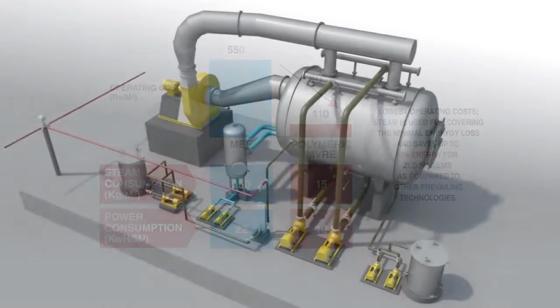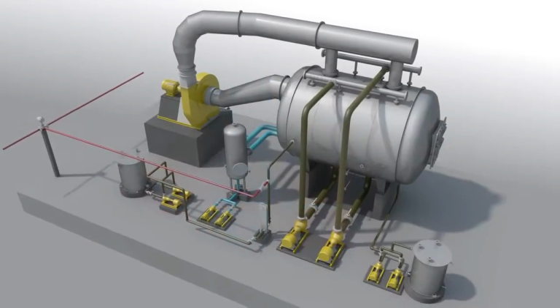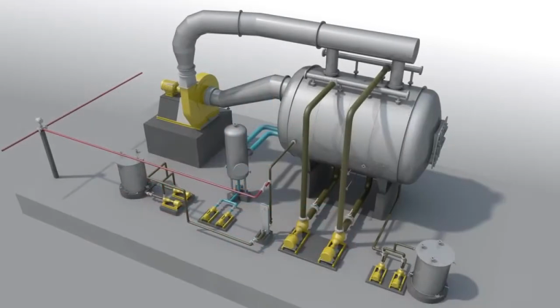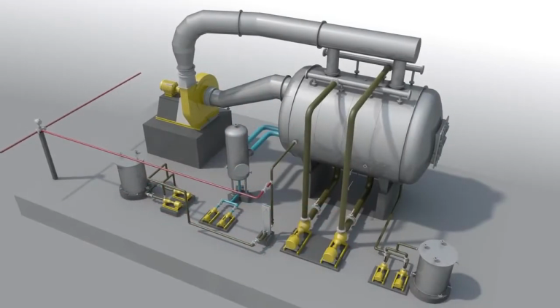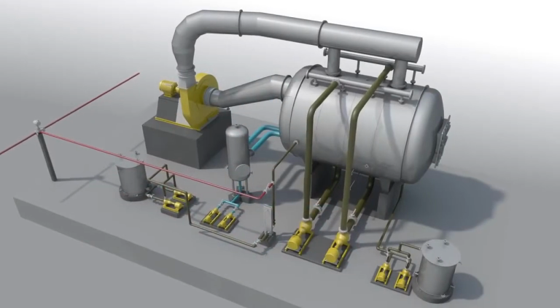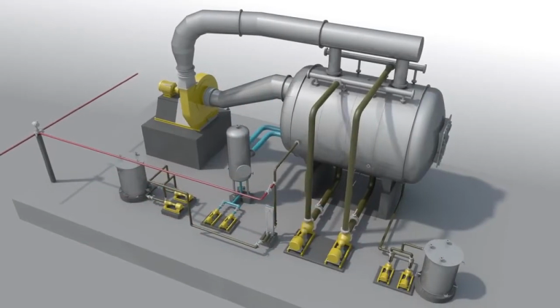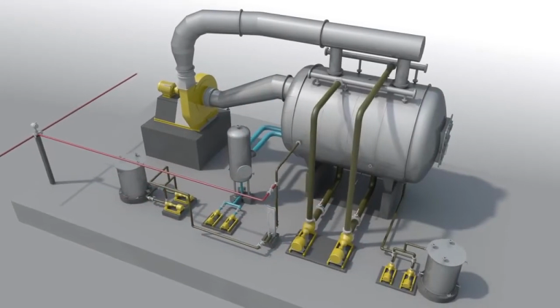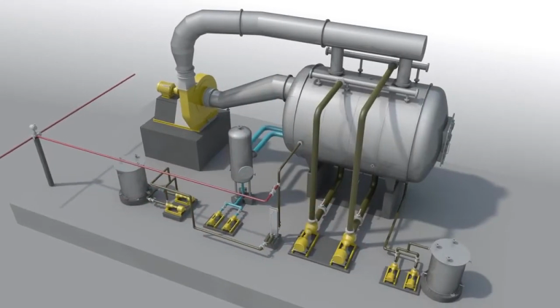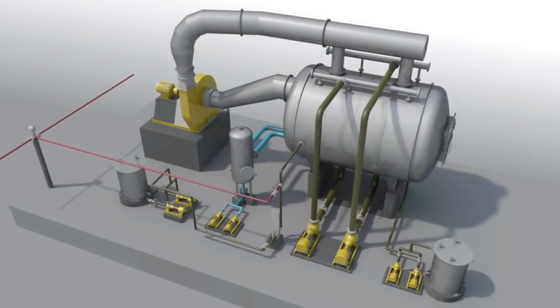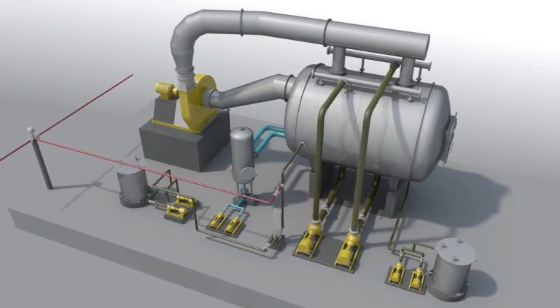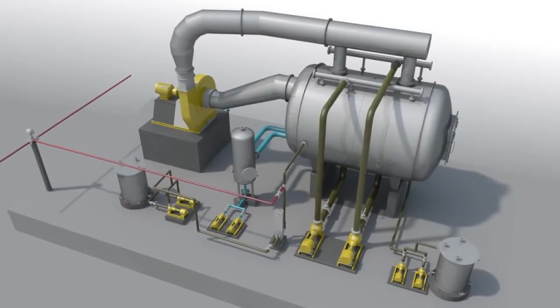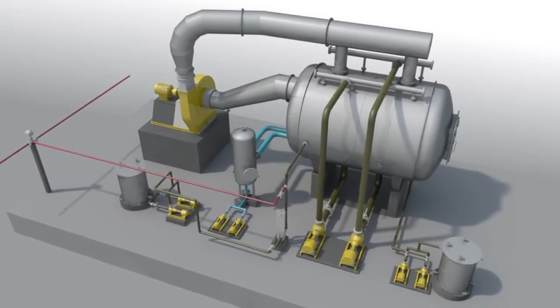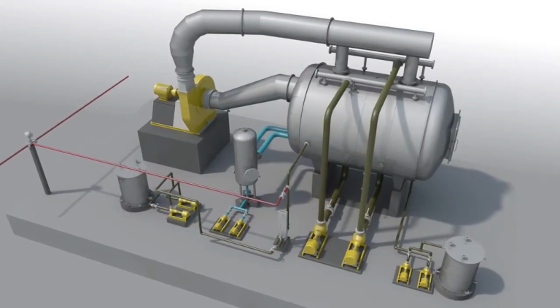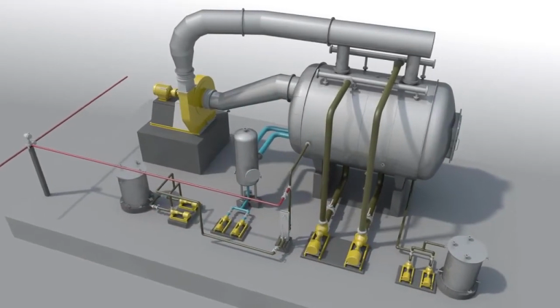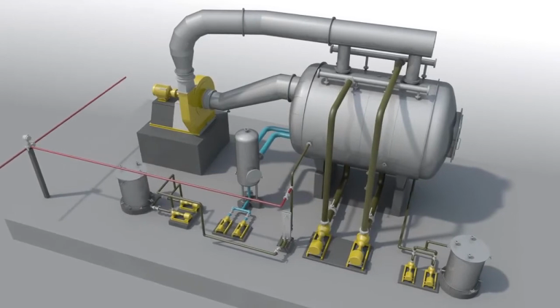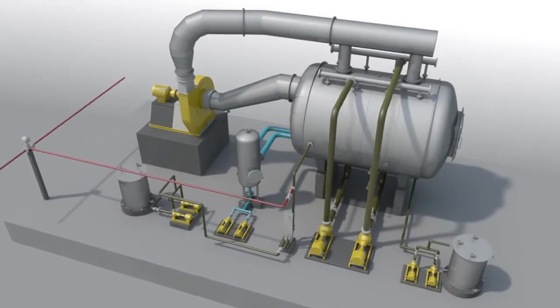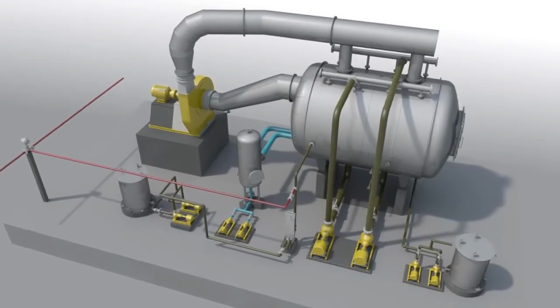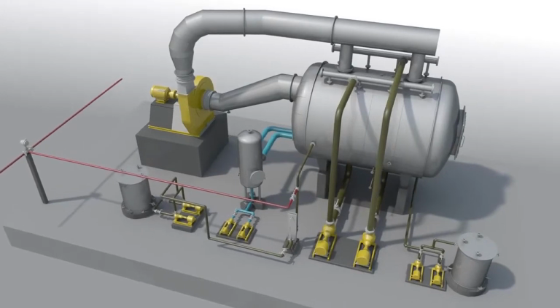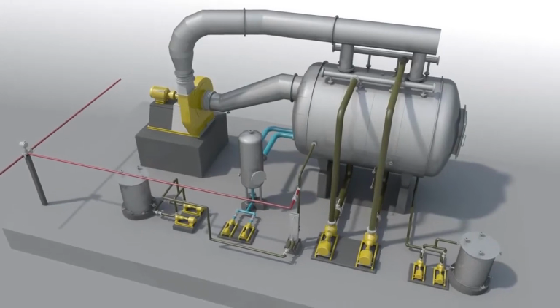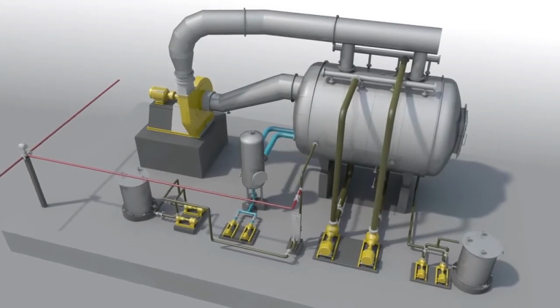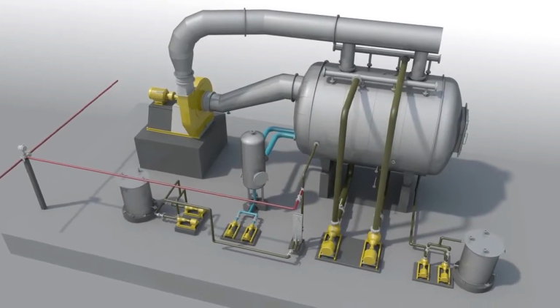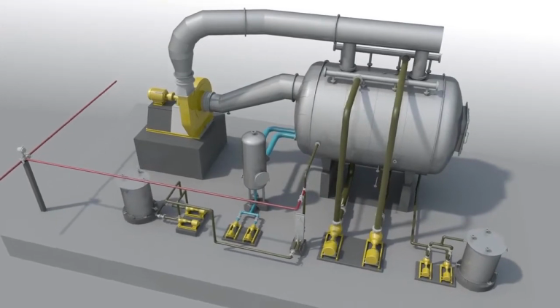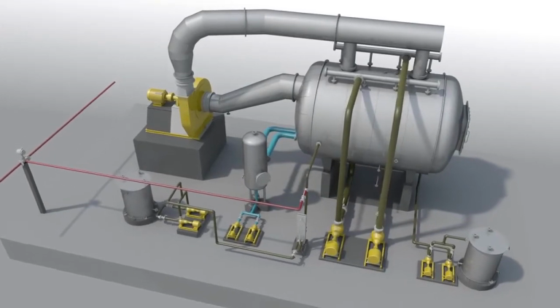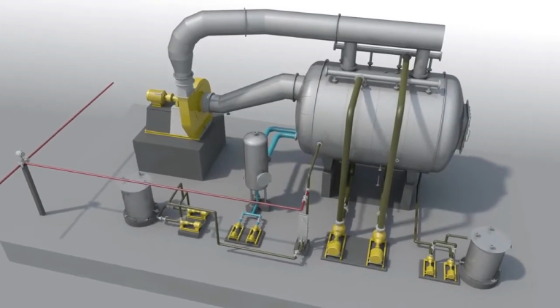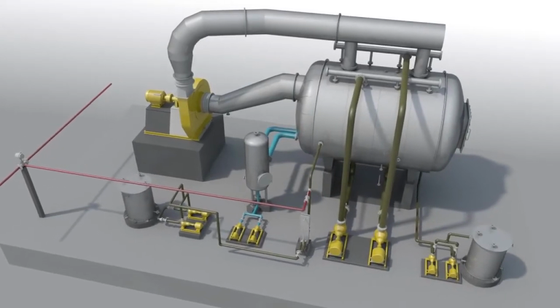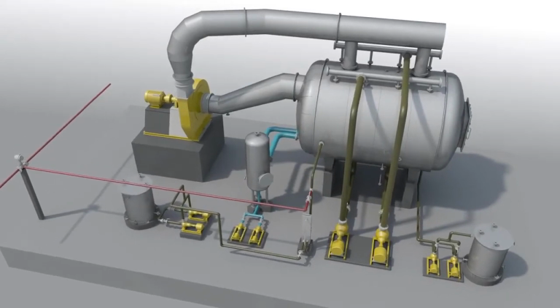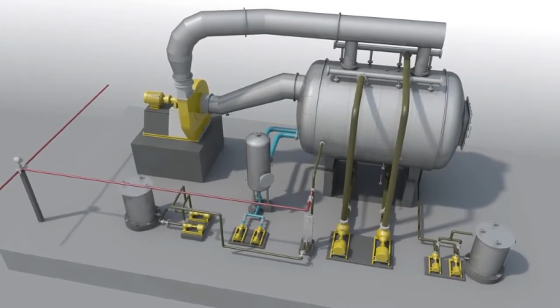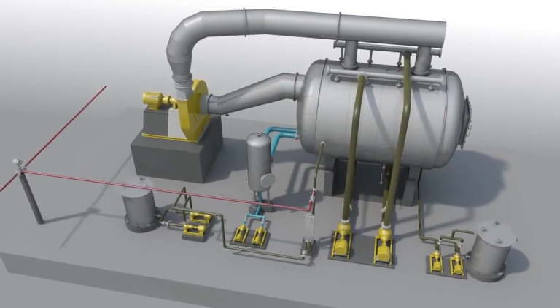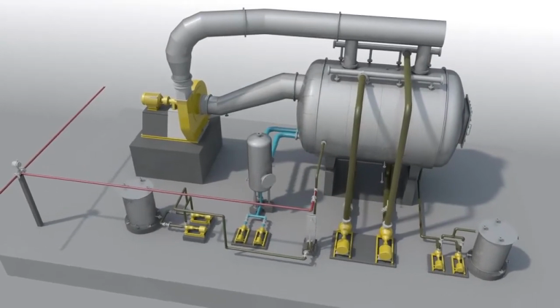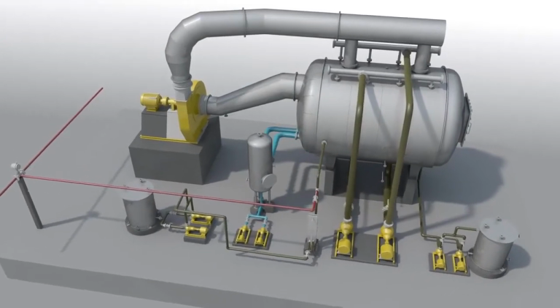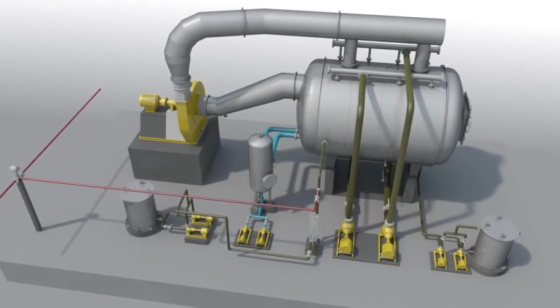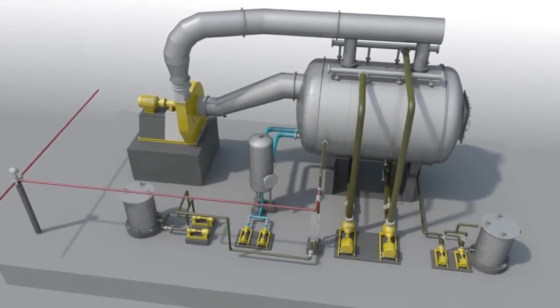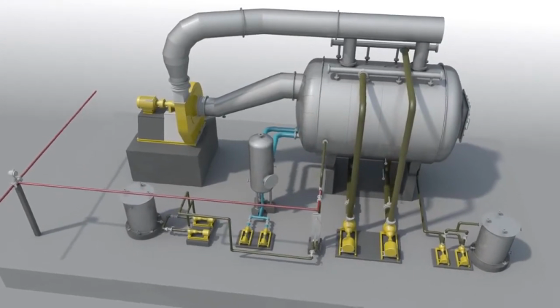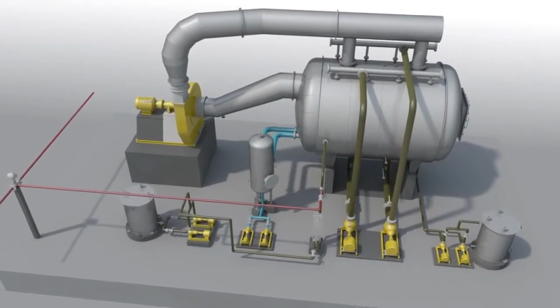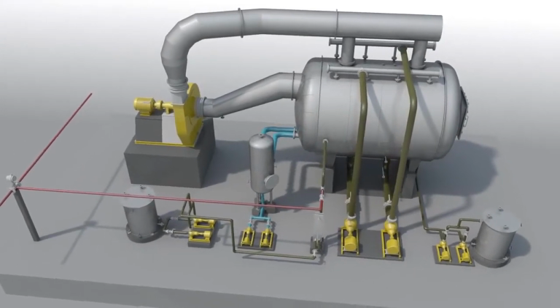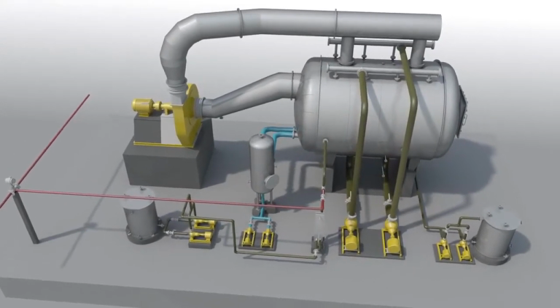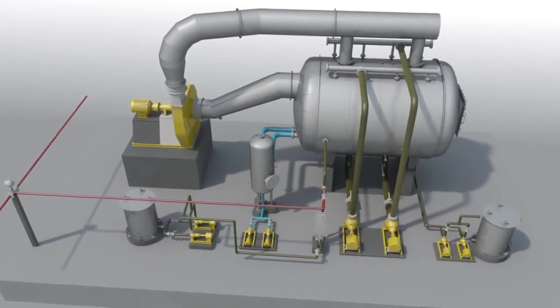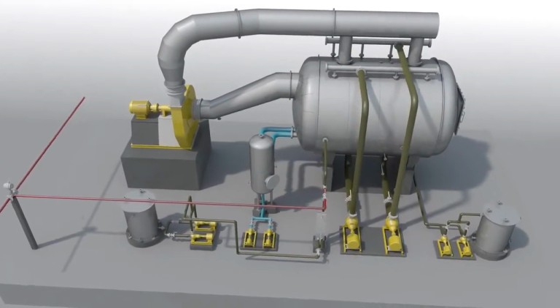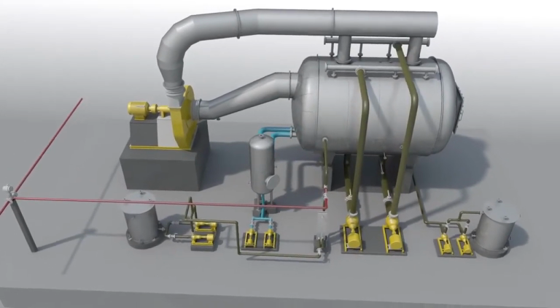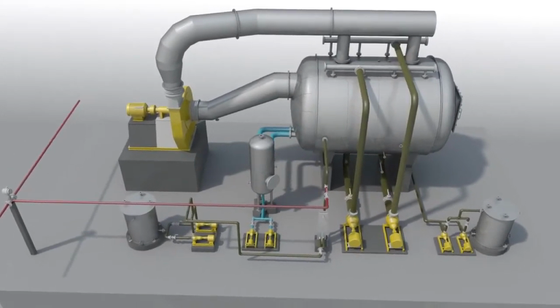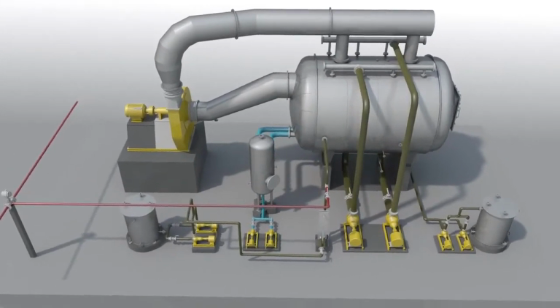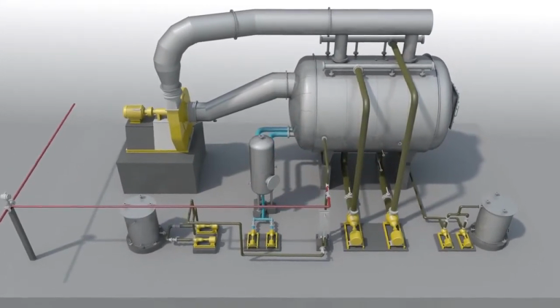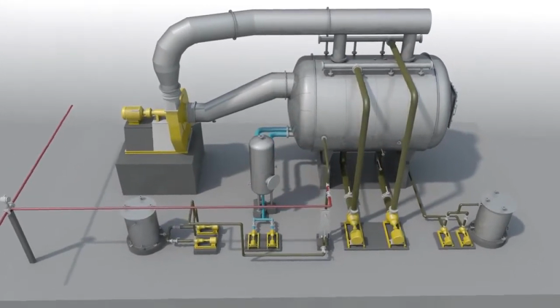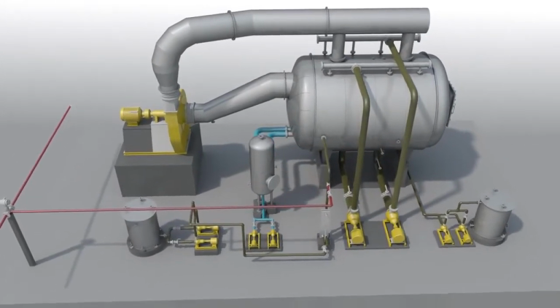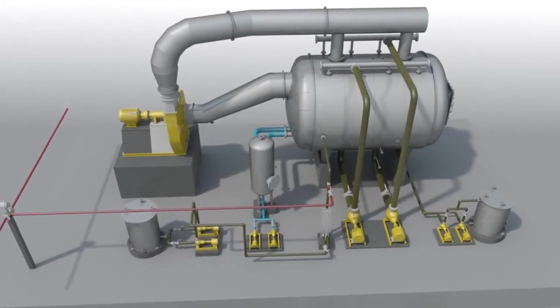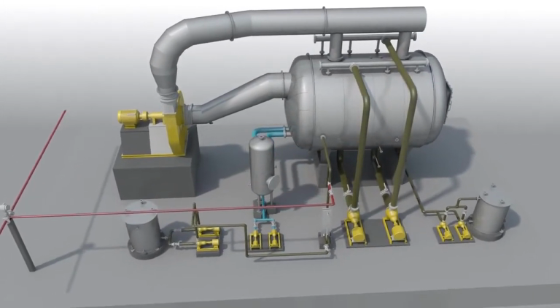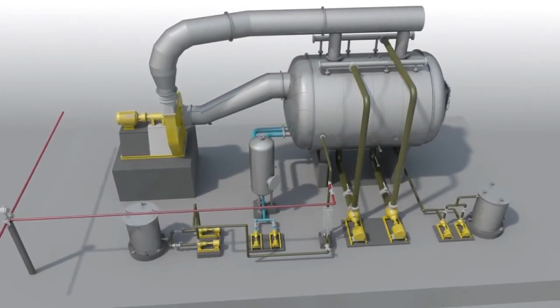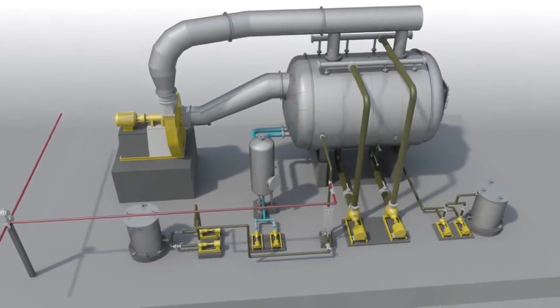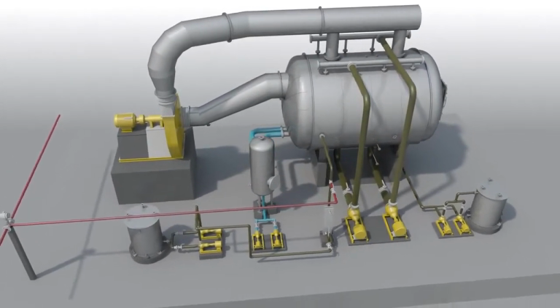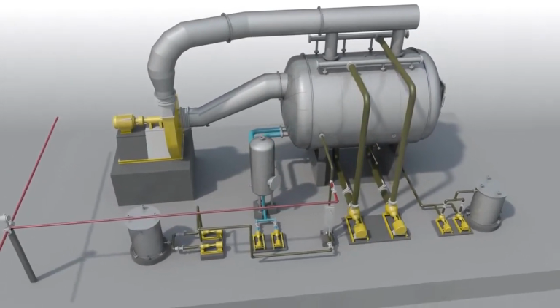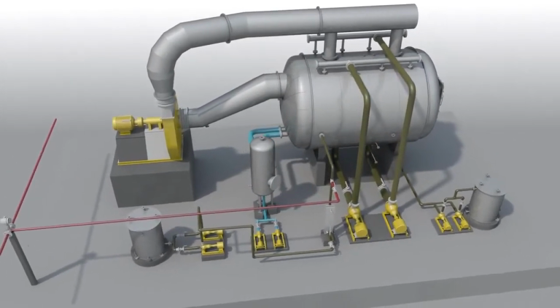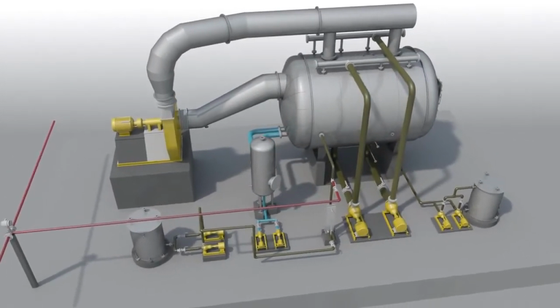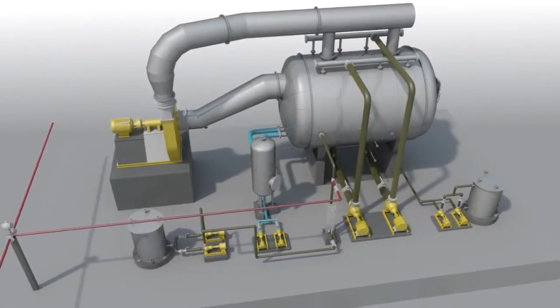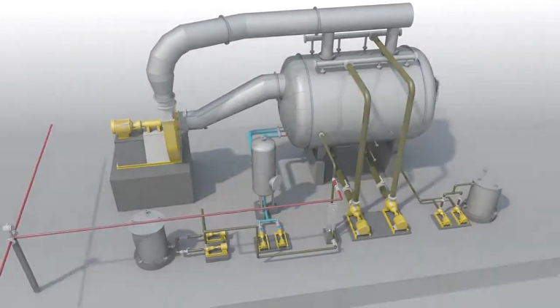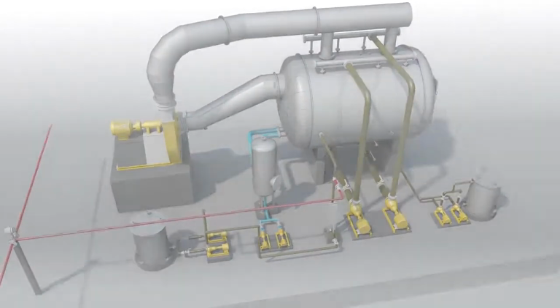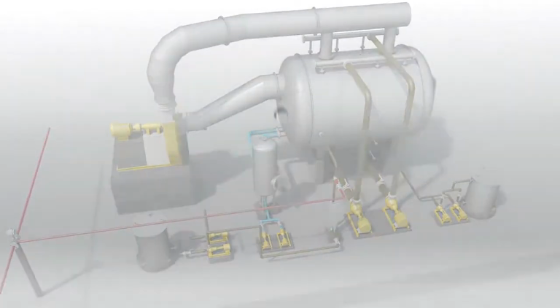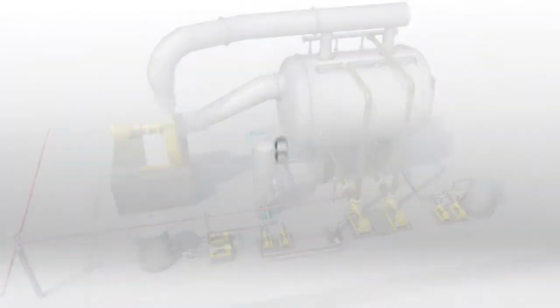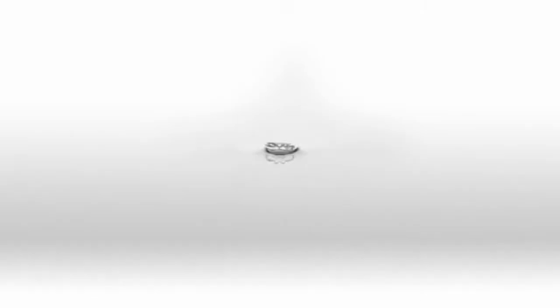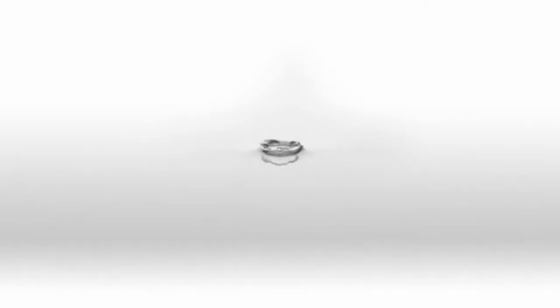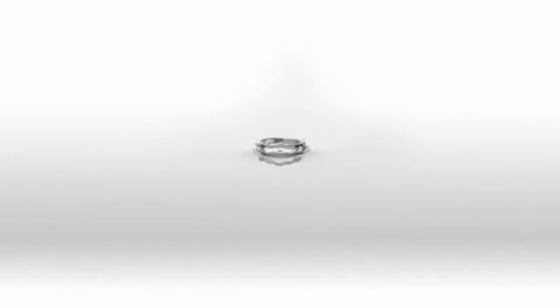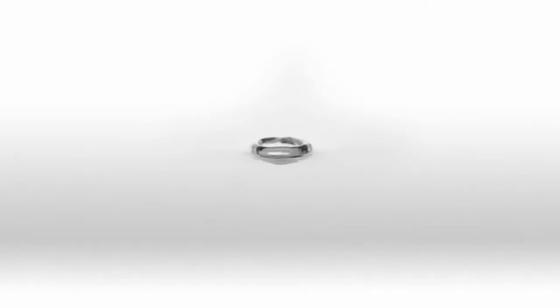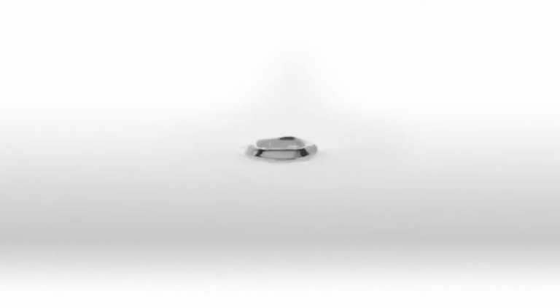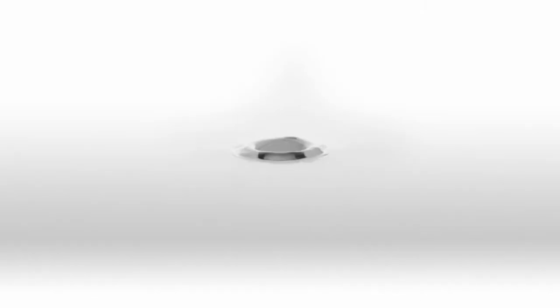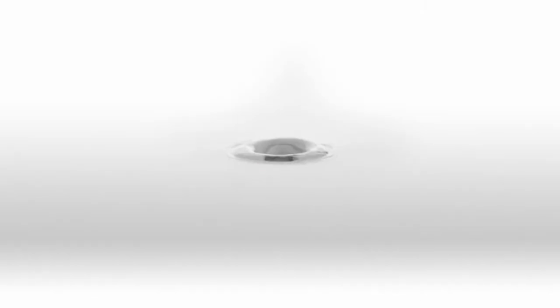Arvind Envisol PFET – the next big step in water treatment technology.